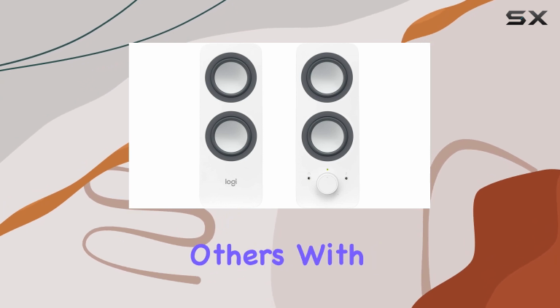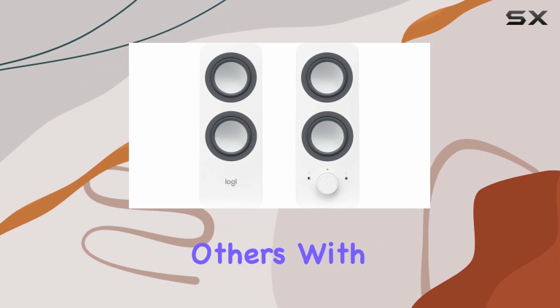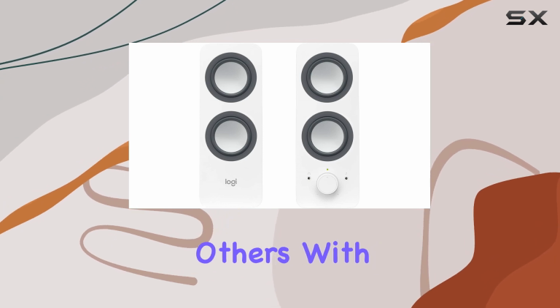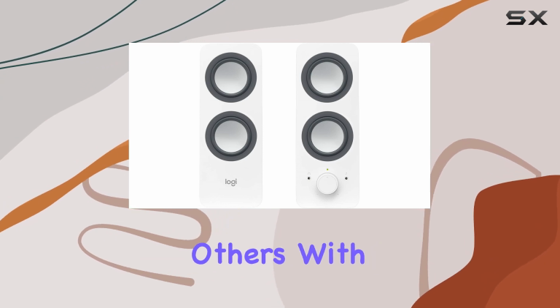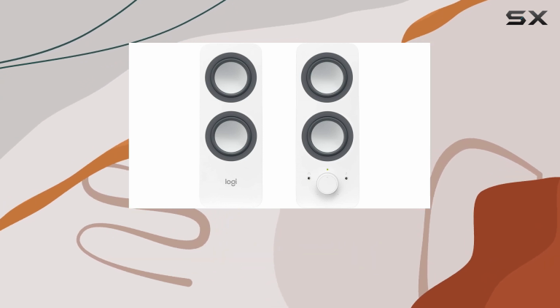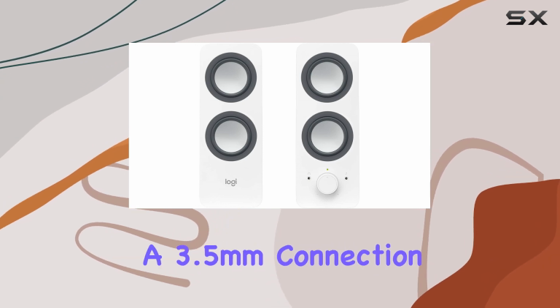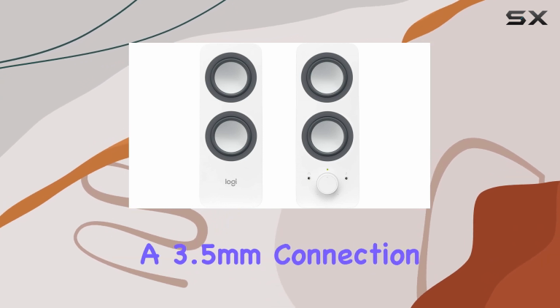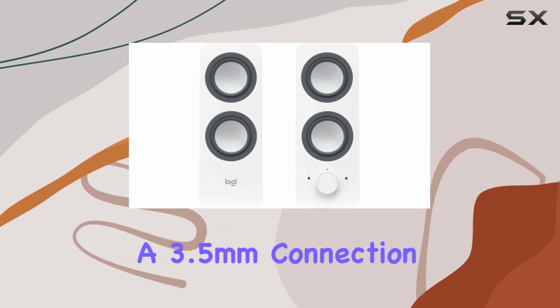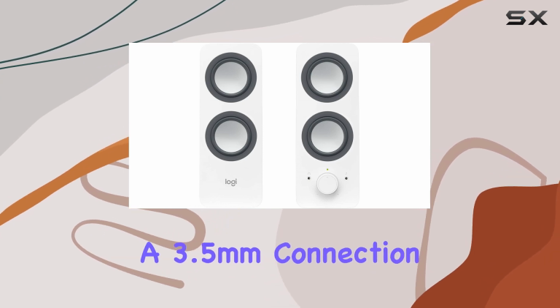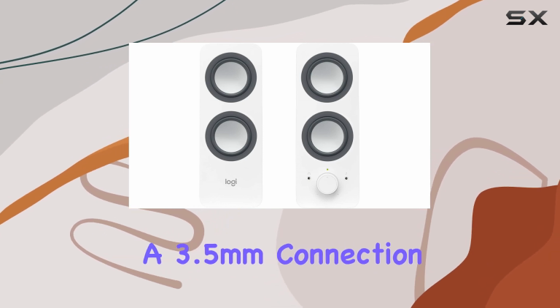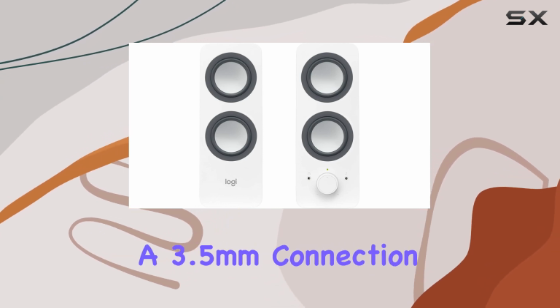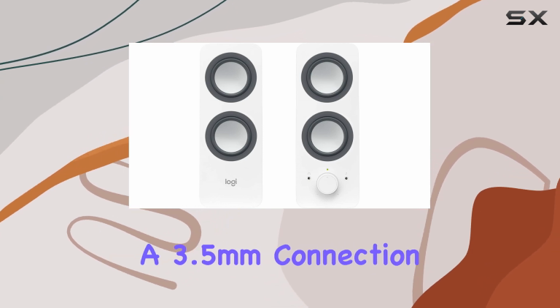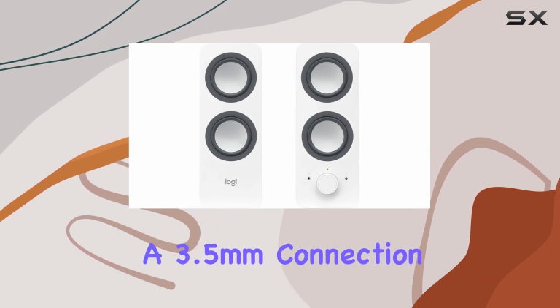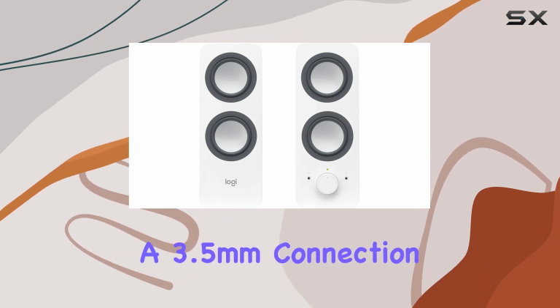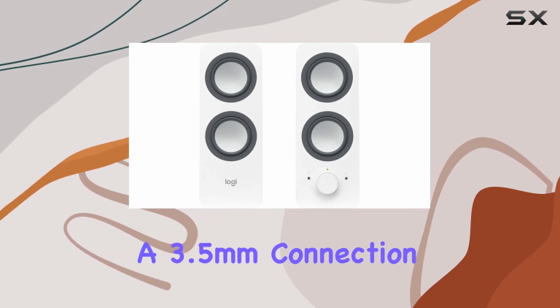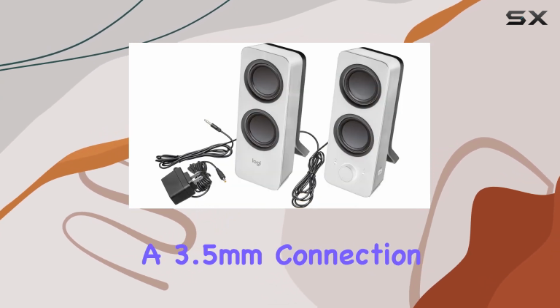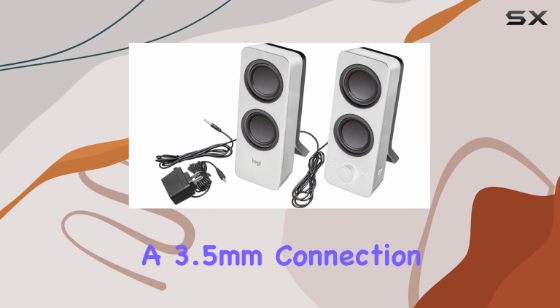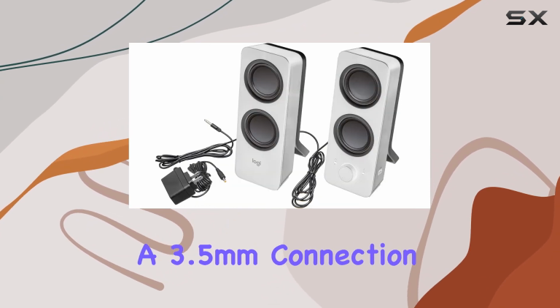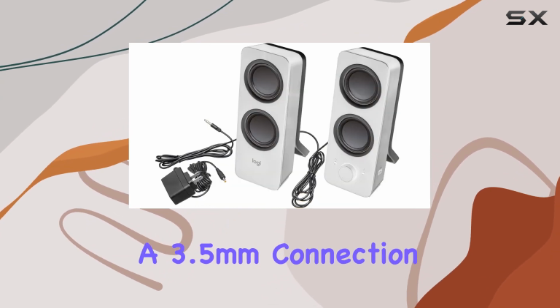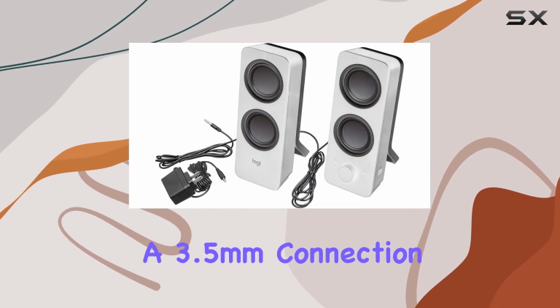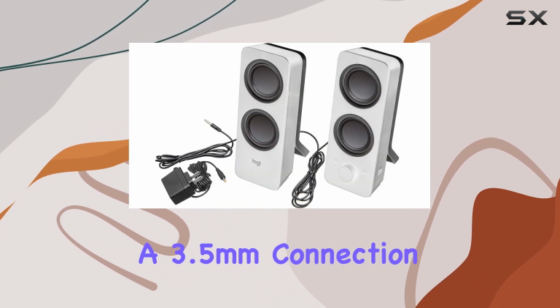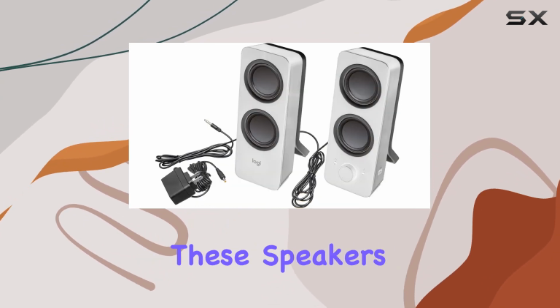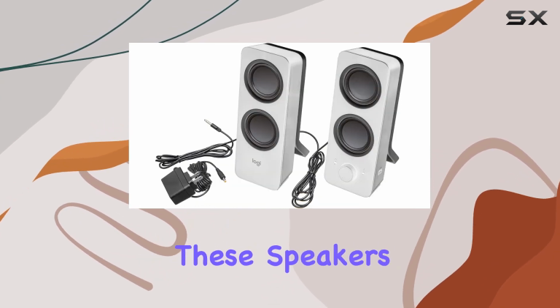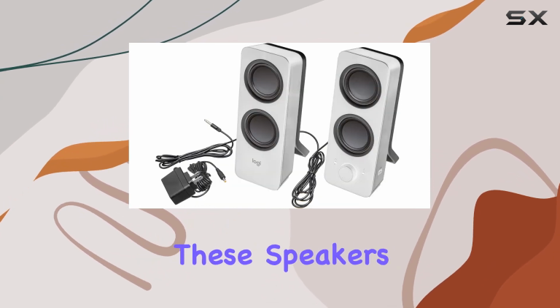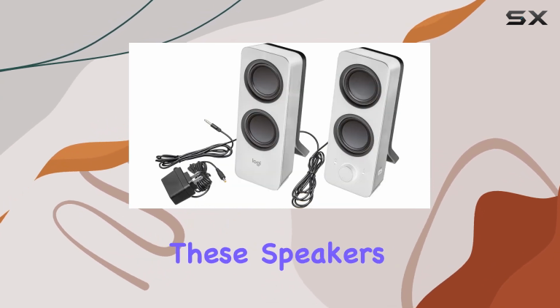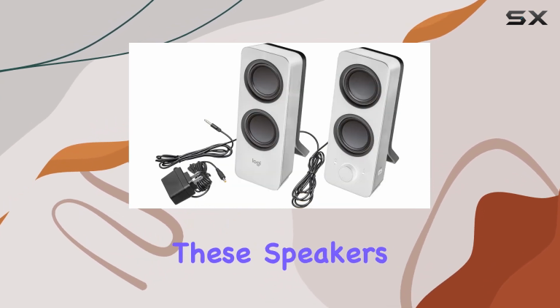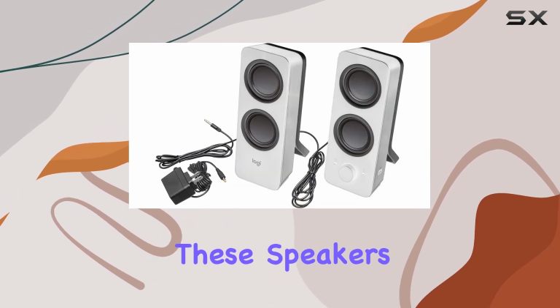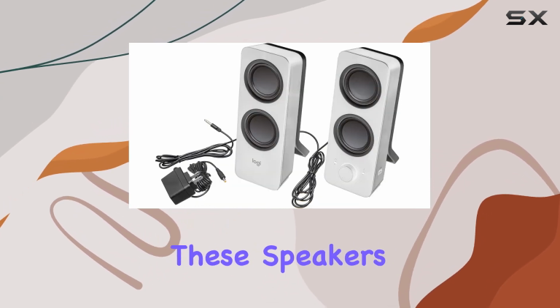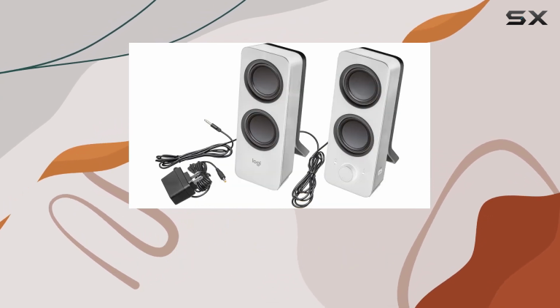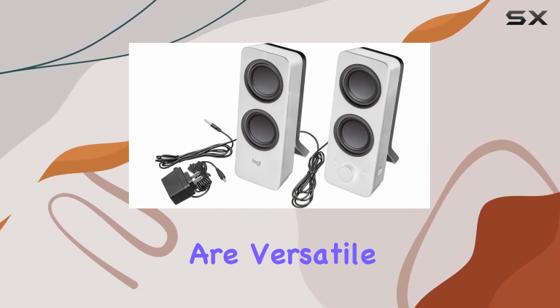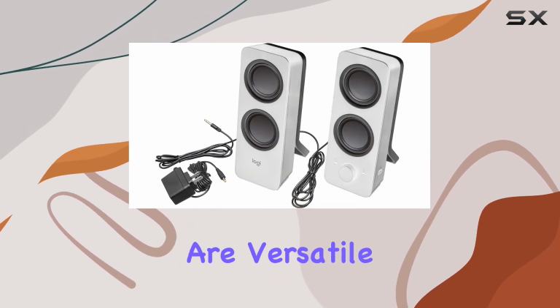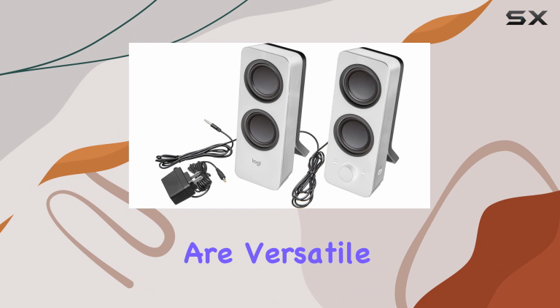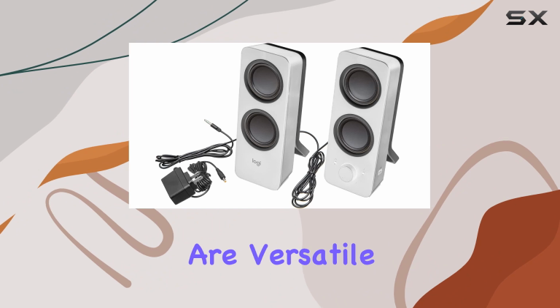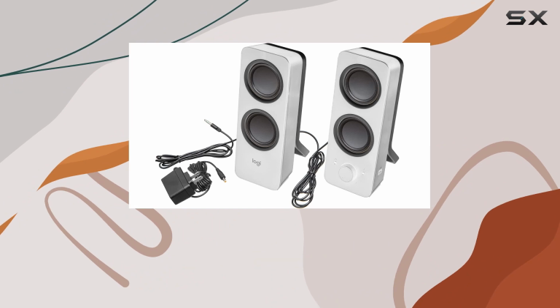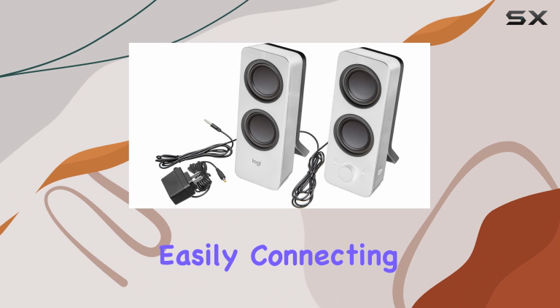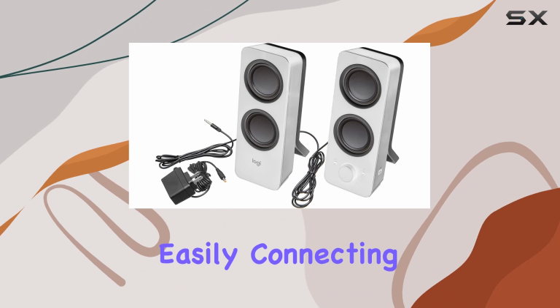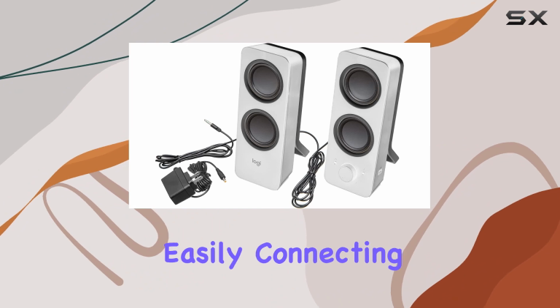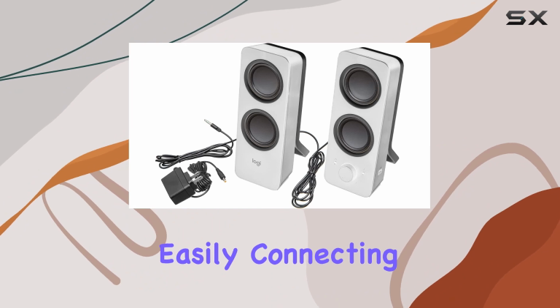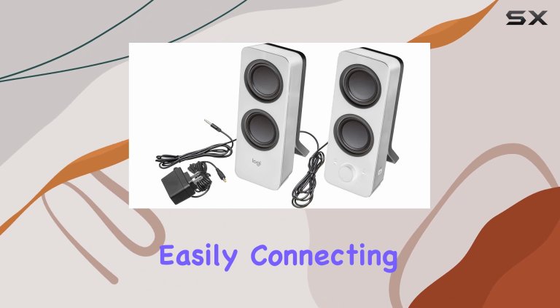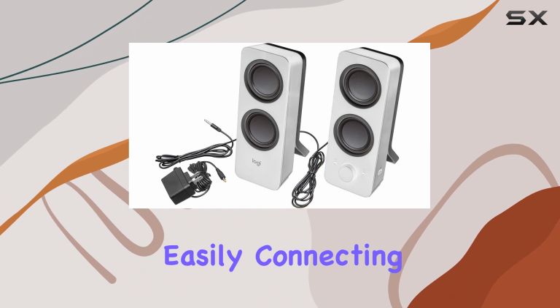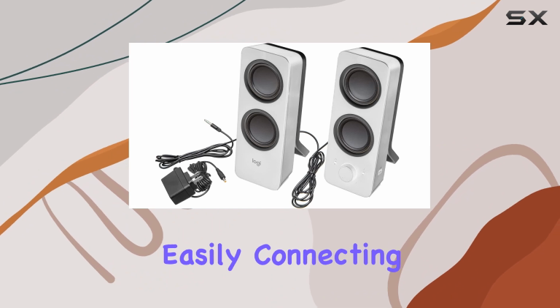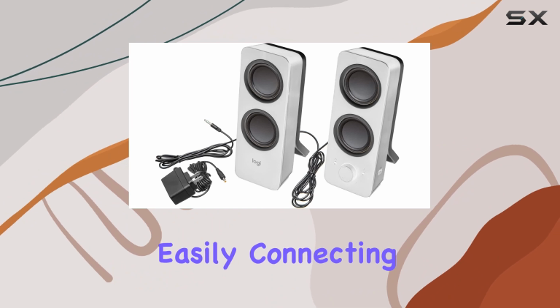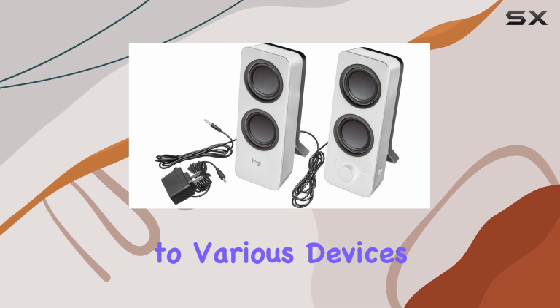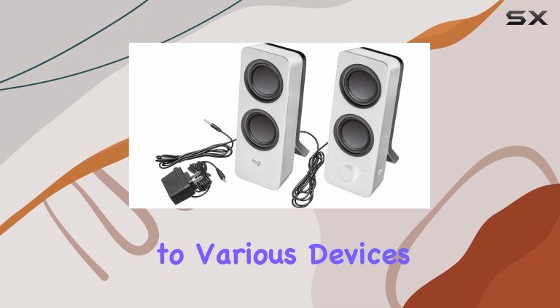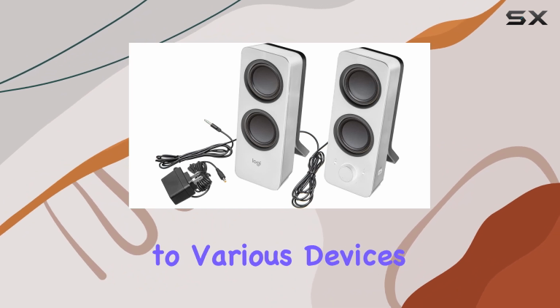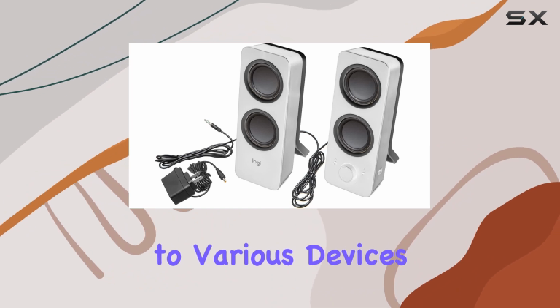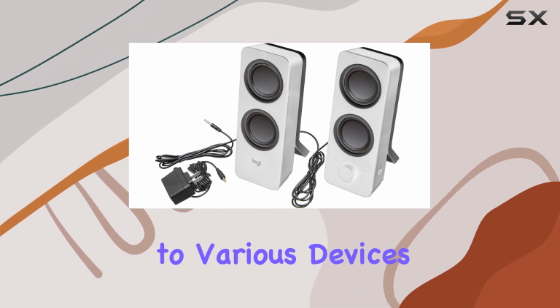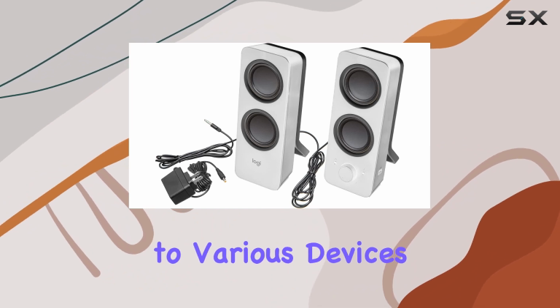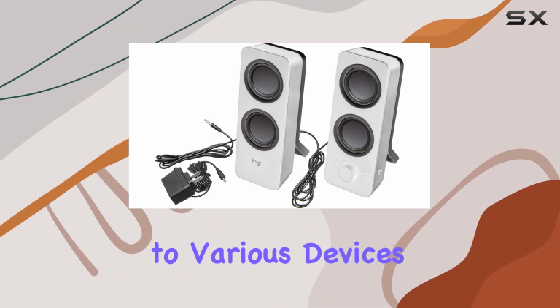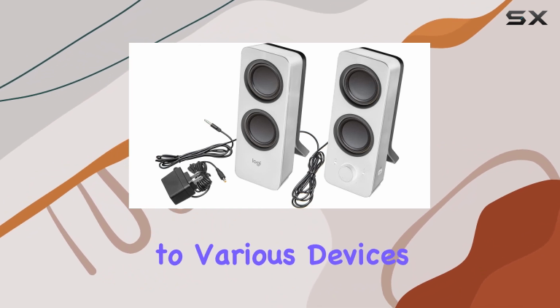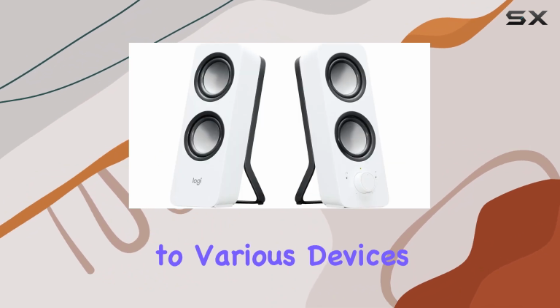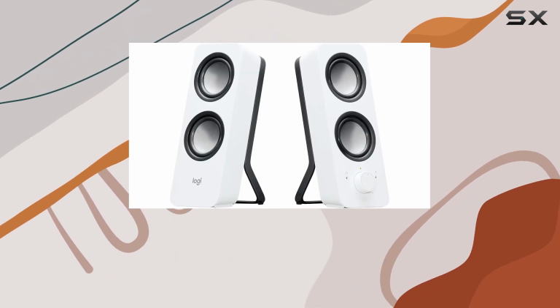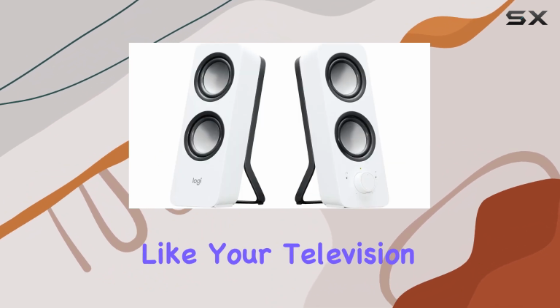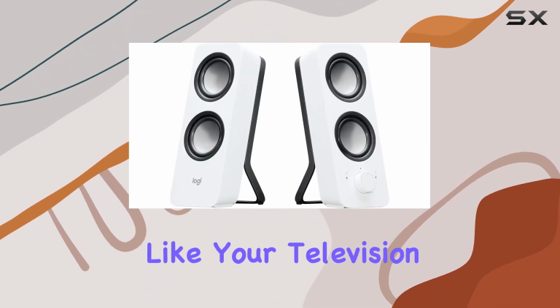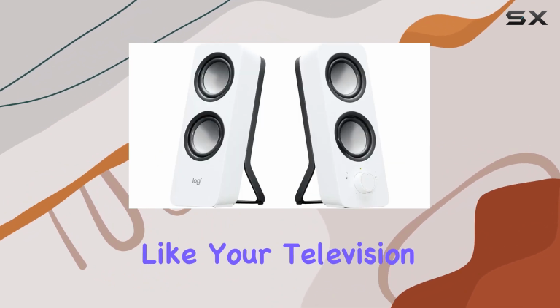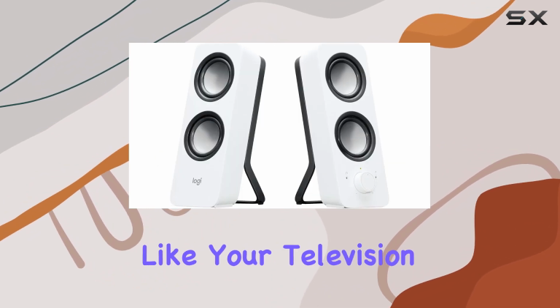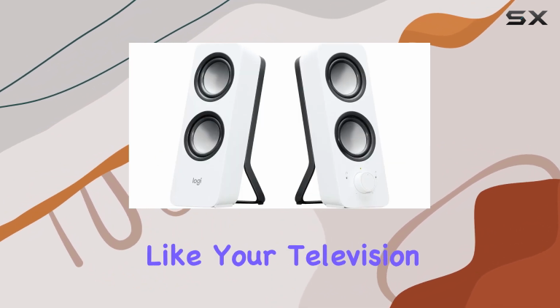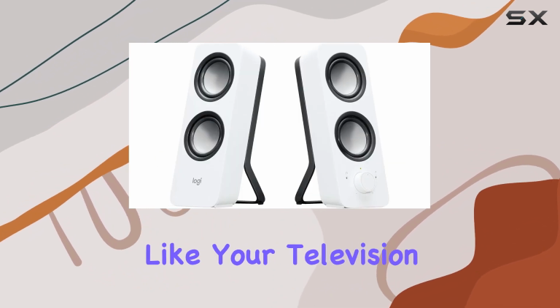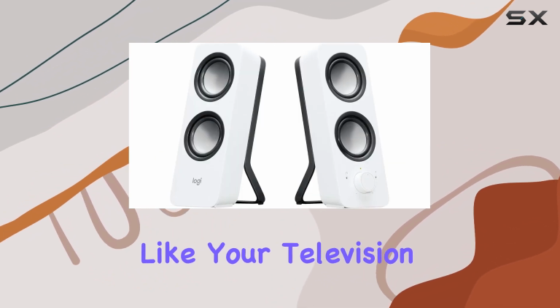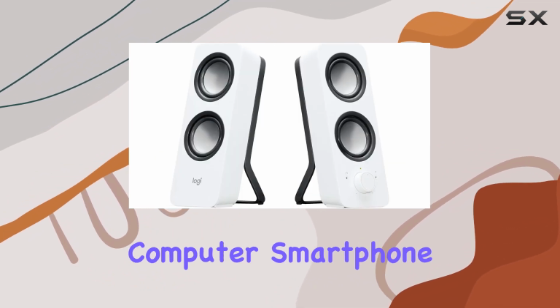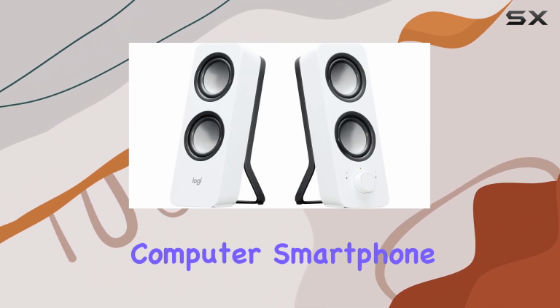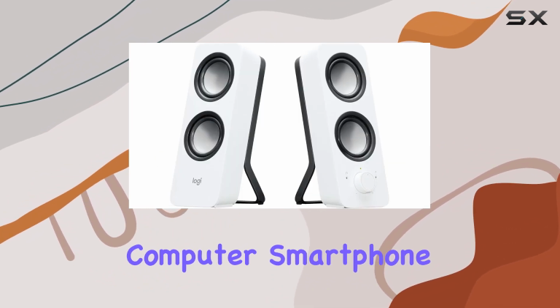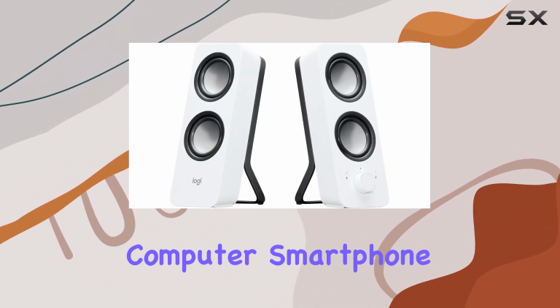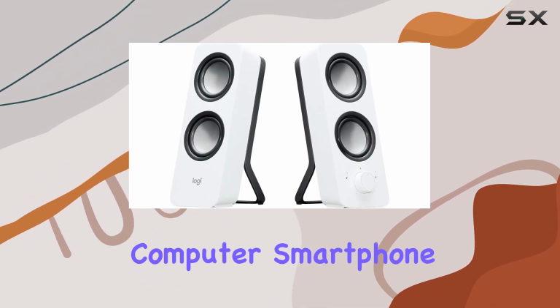With a 3.5mm connection, these speakers are versatile, easily connecting to various devices like your television or computer.